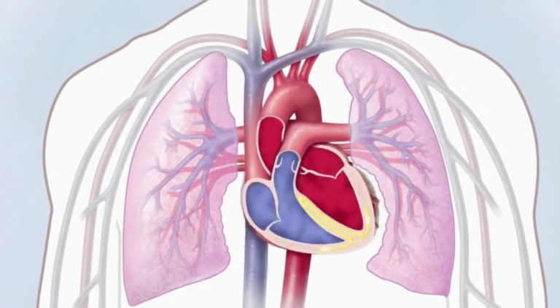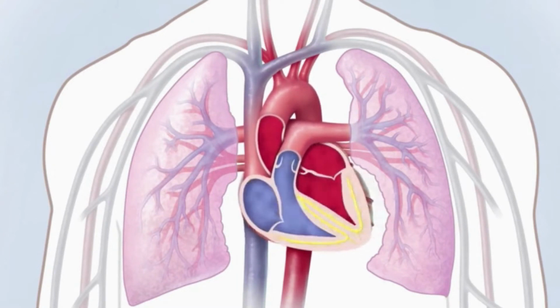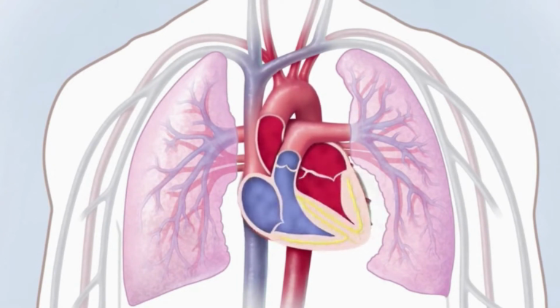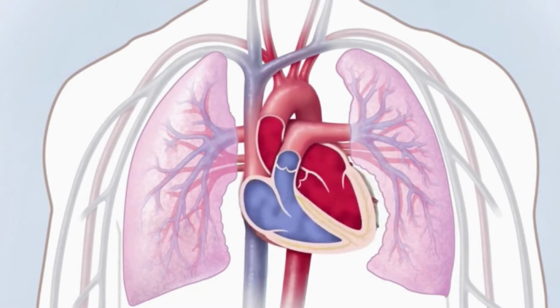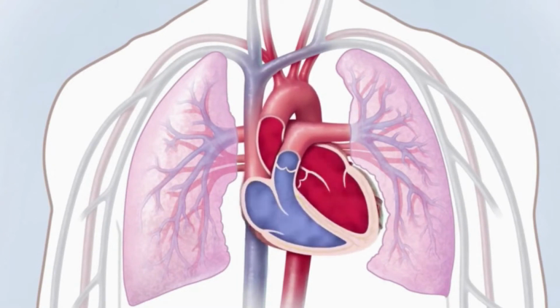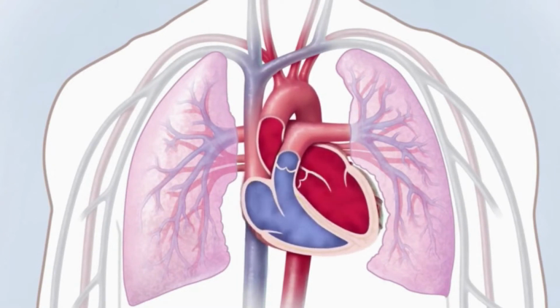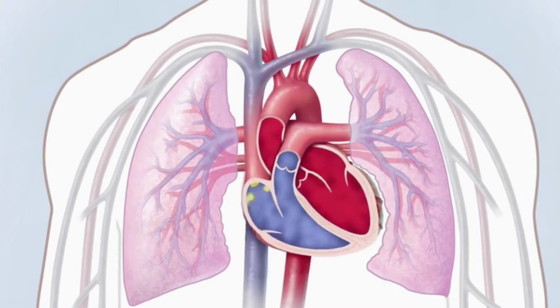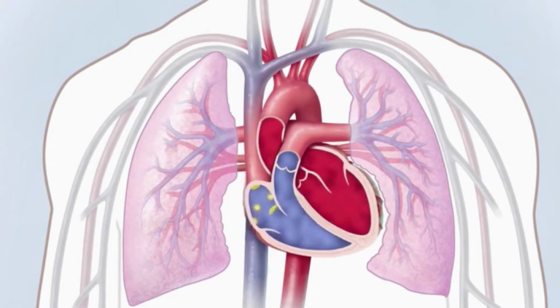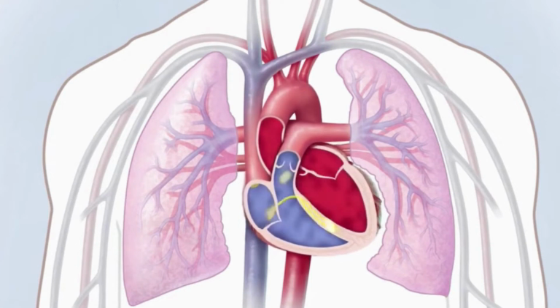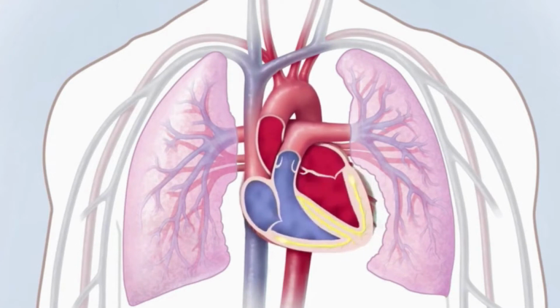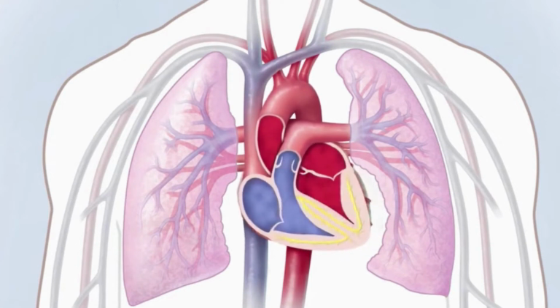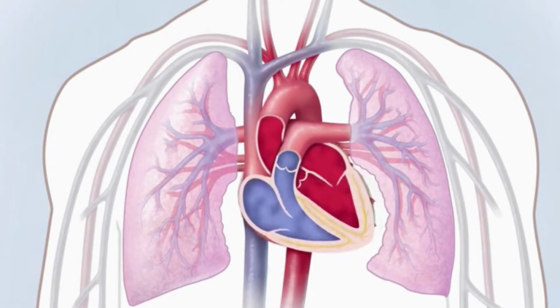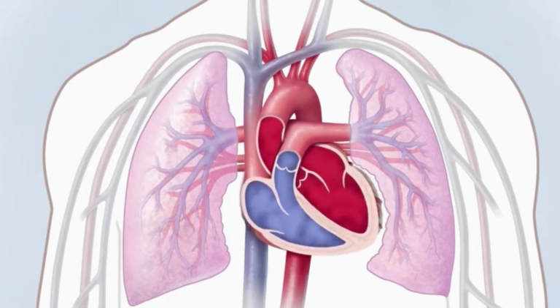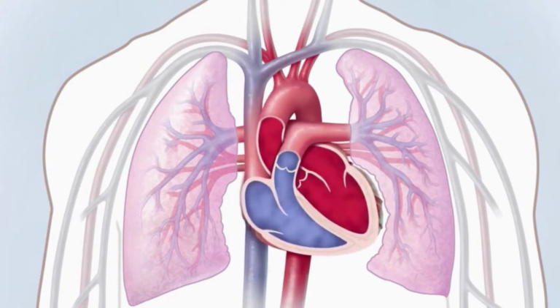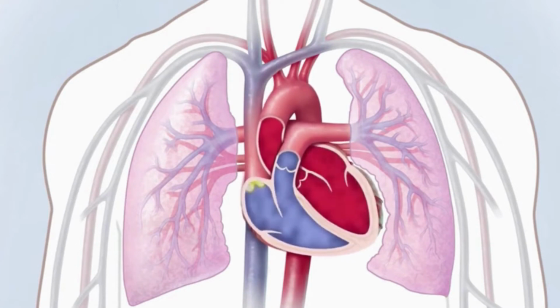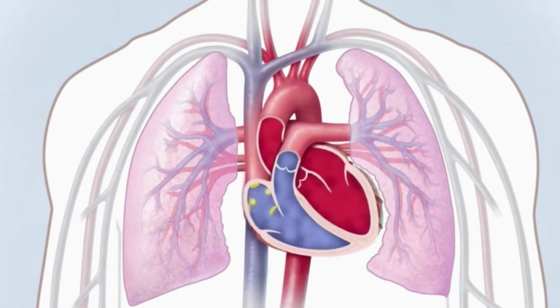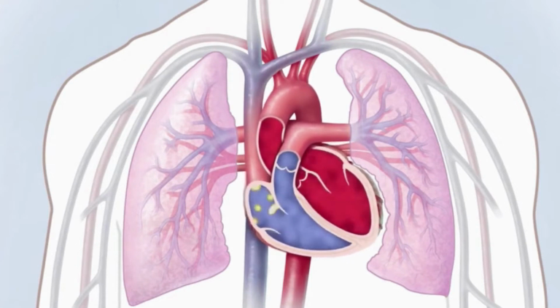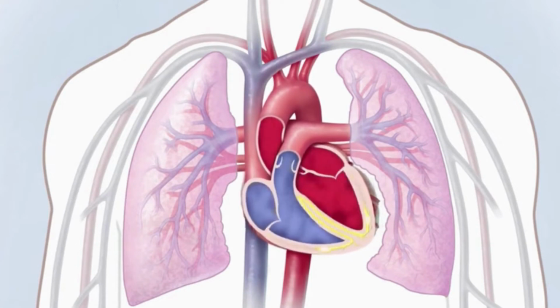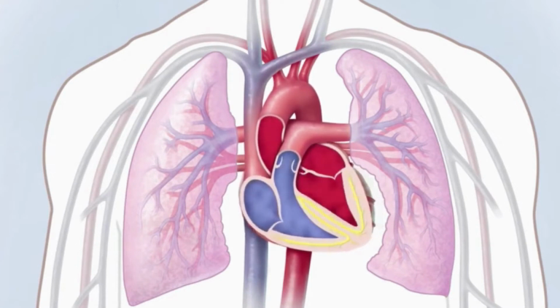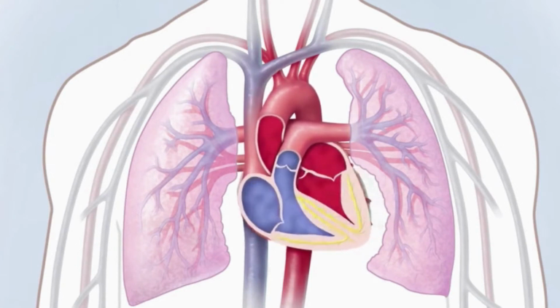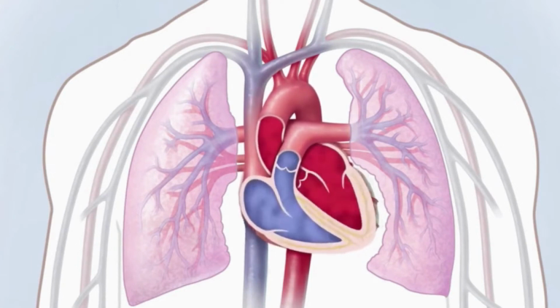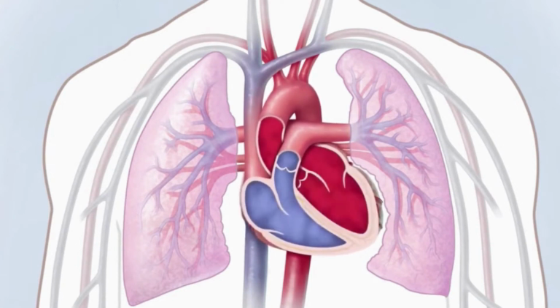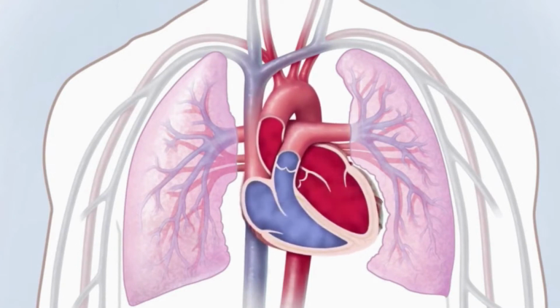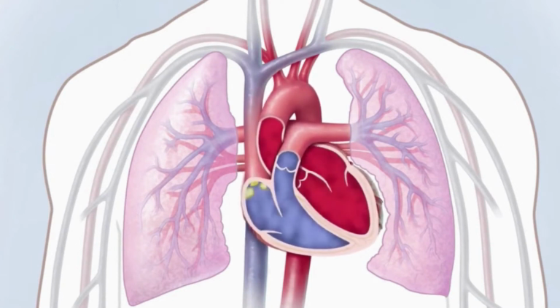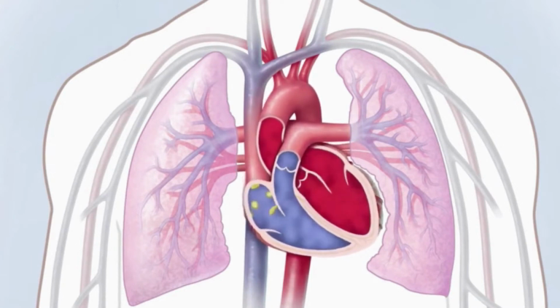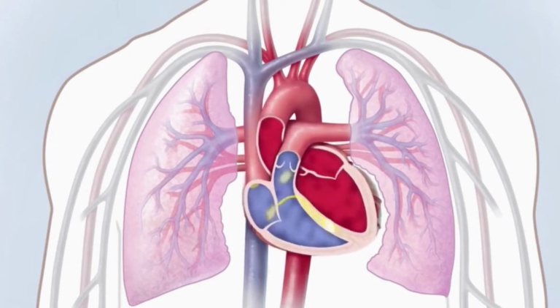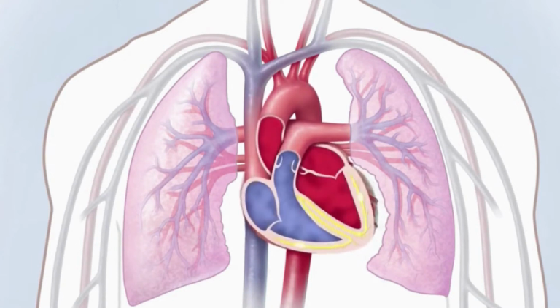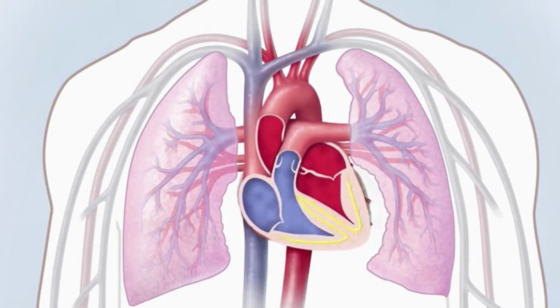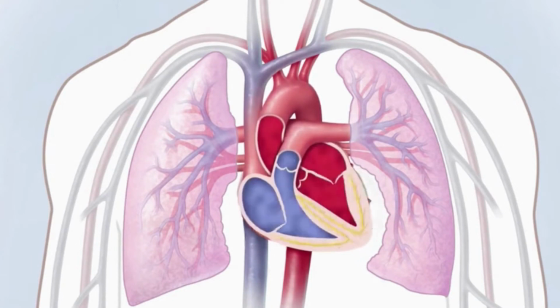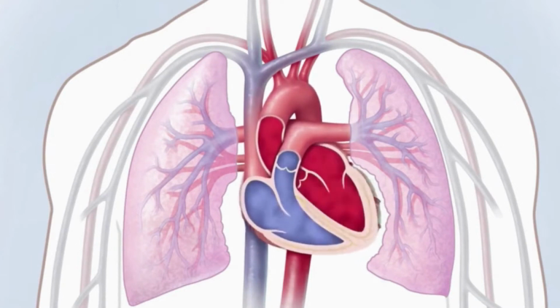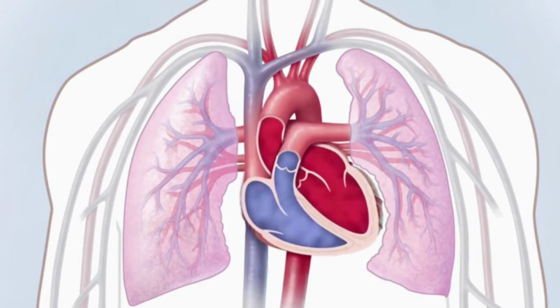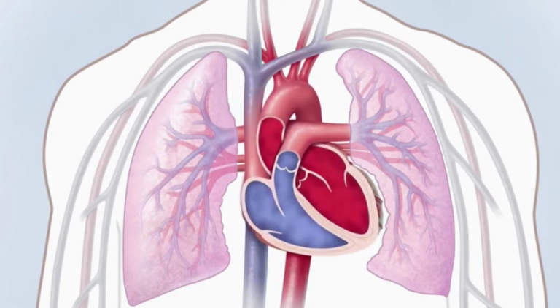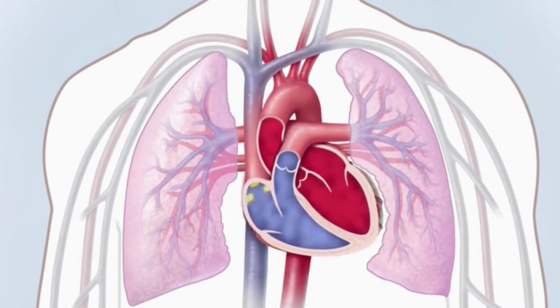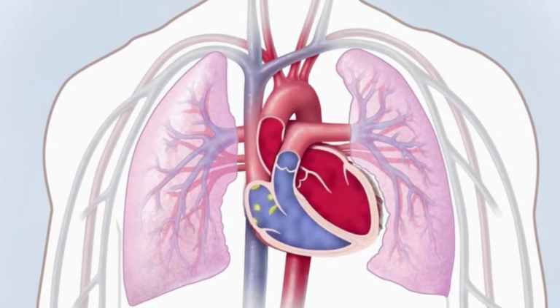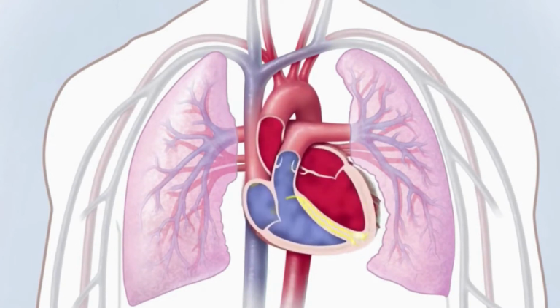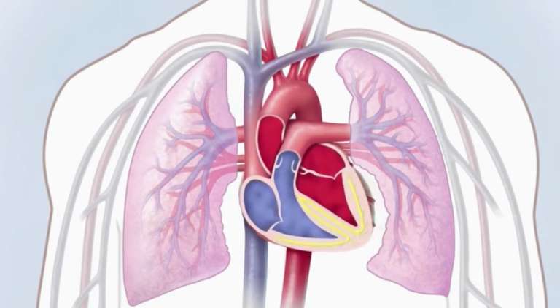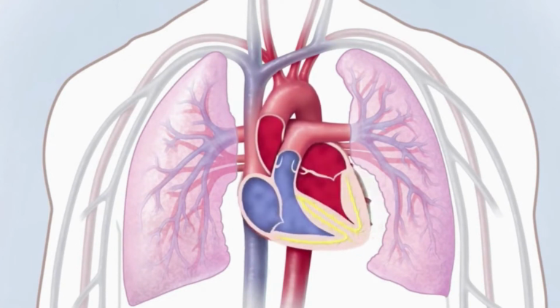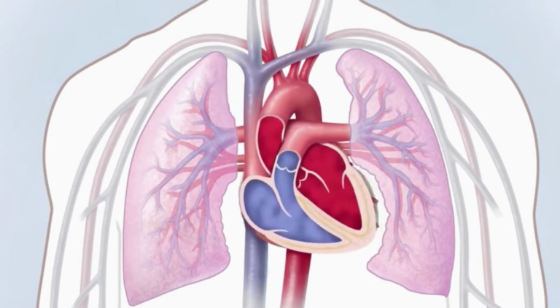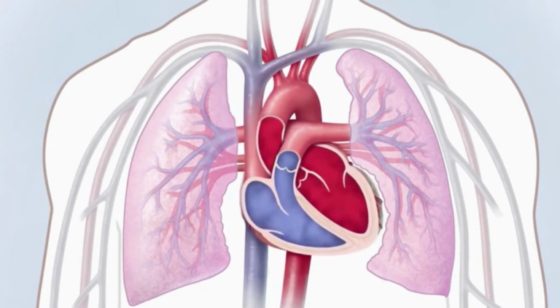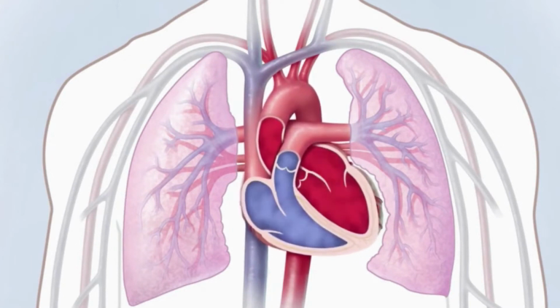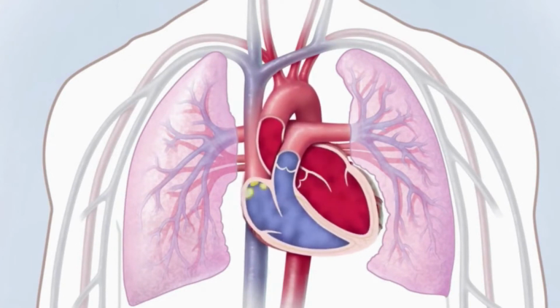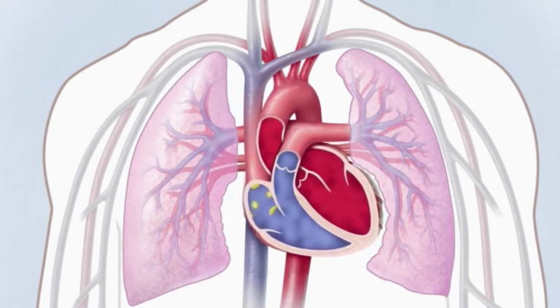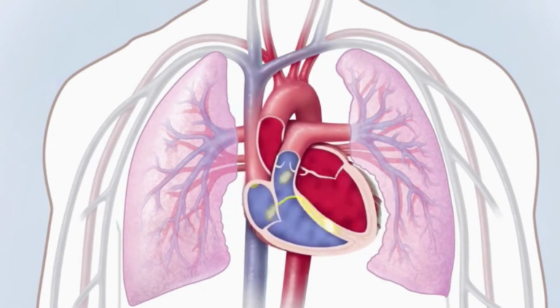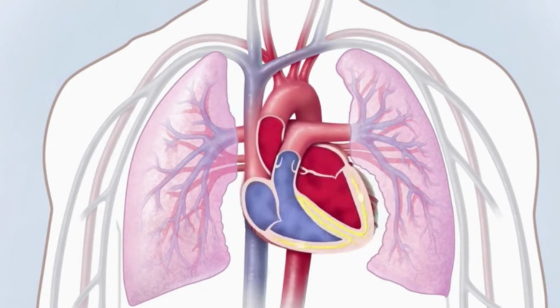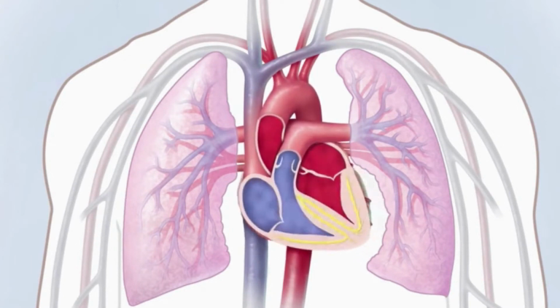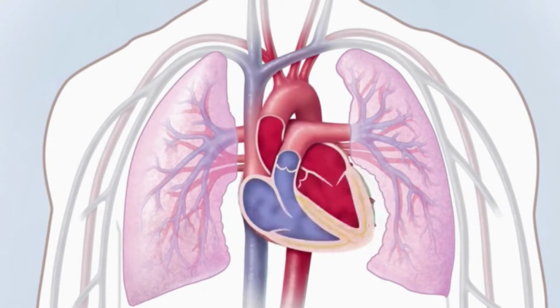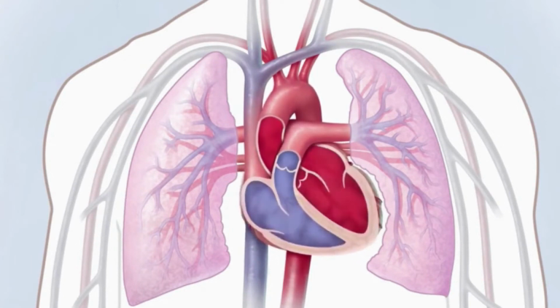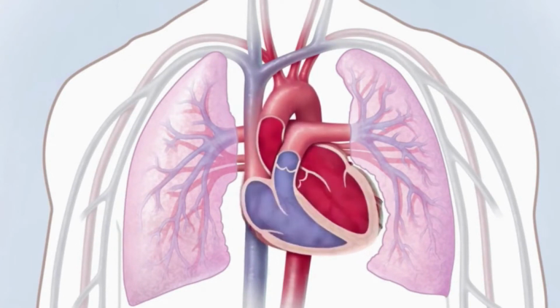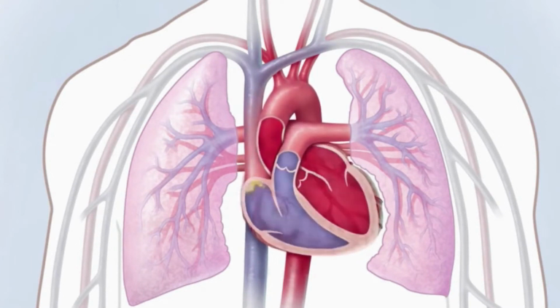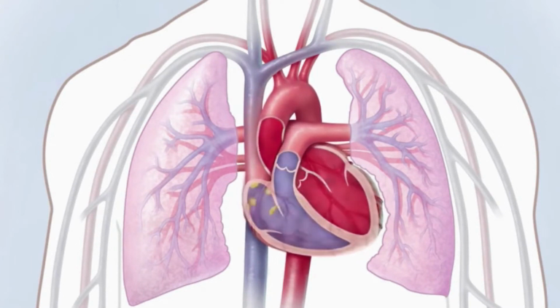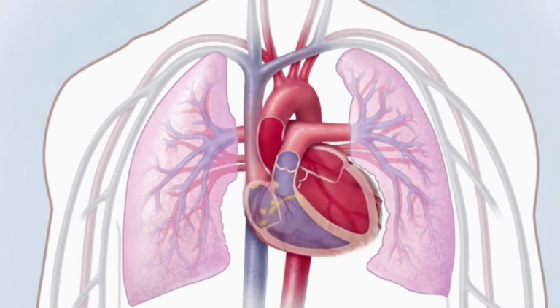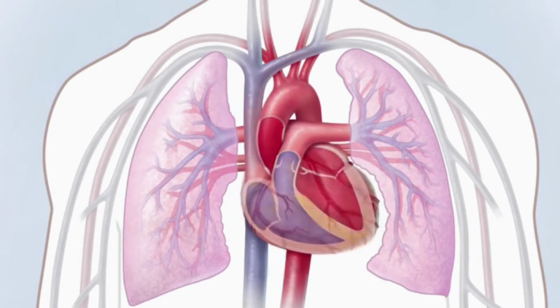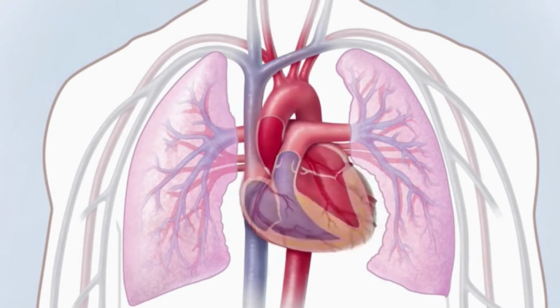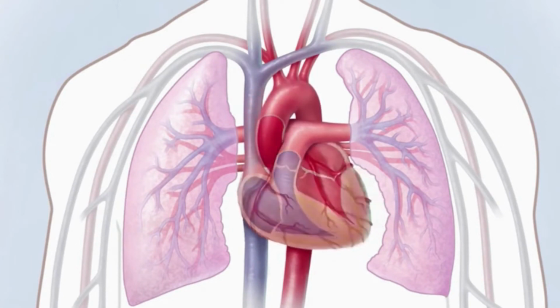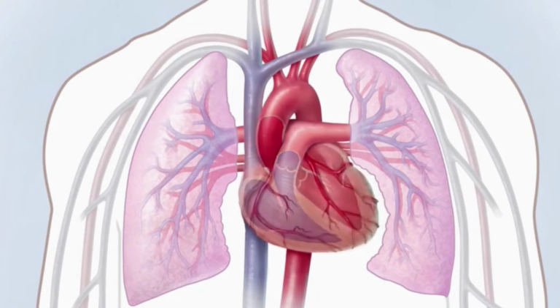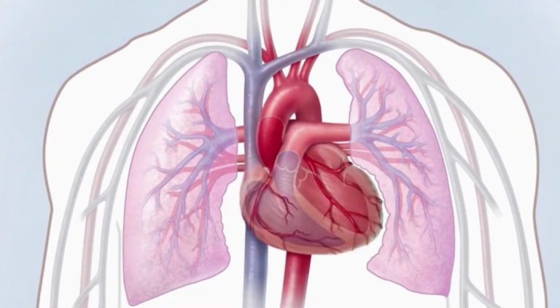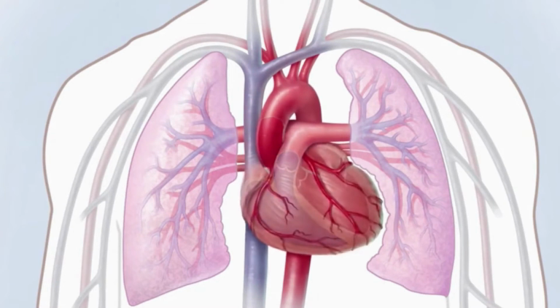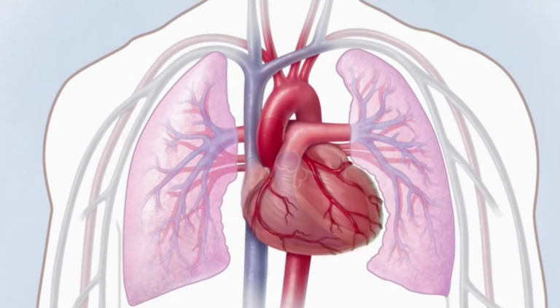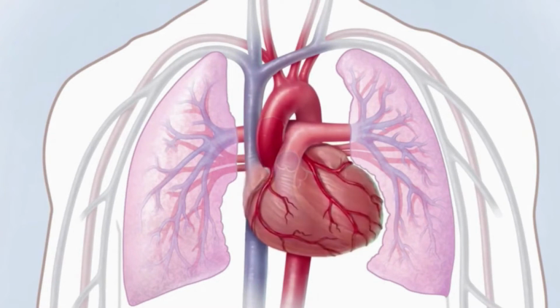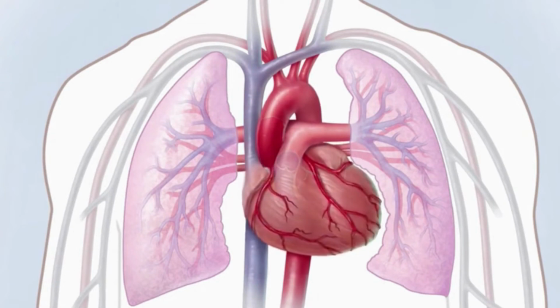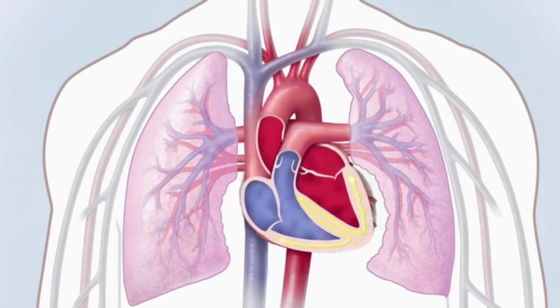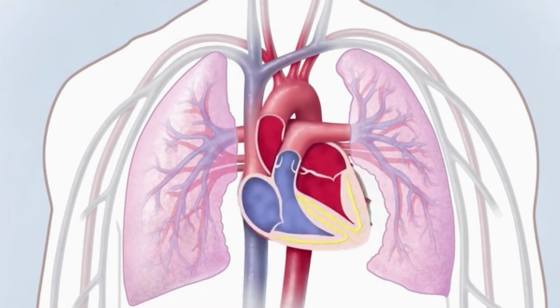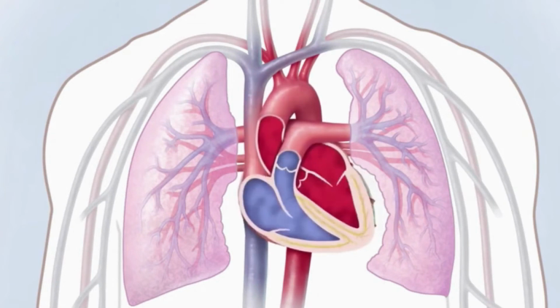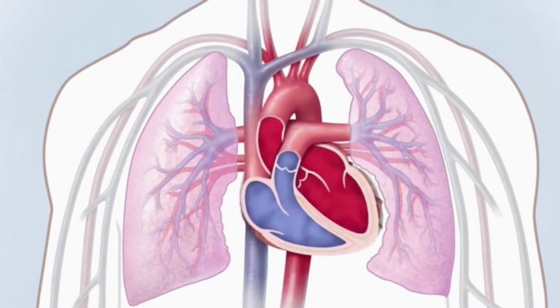These electrical signals move across the atria, causing the heart muscles to squeeze or contract and pump blood into the ventricles.